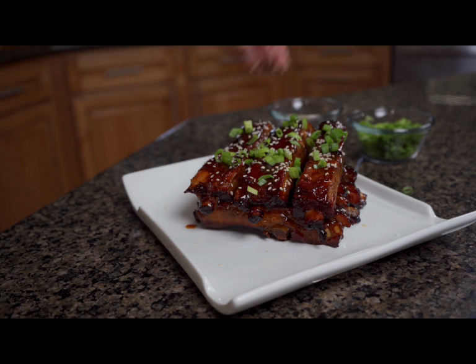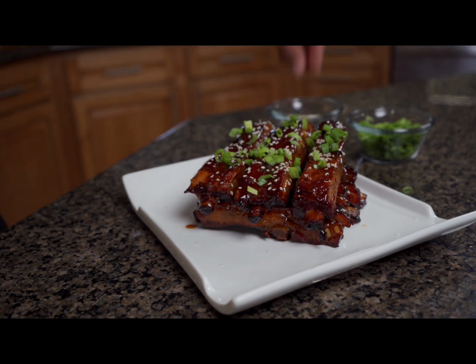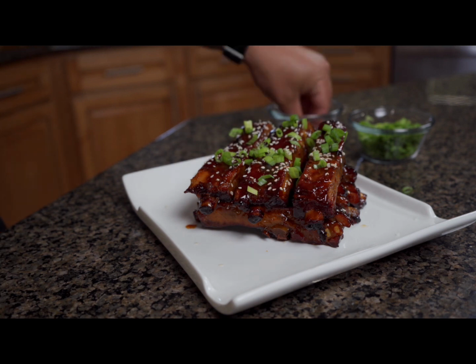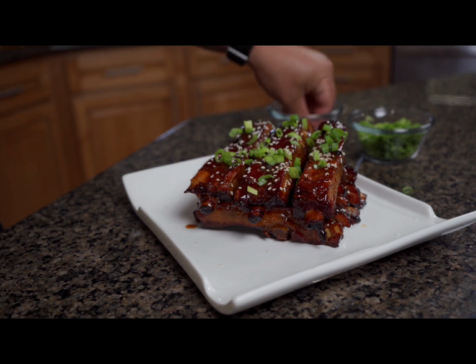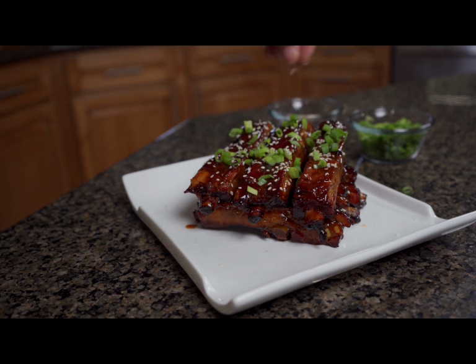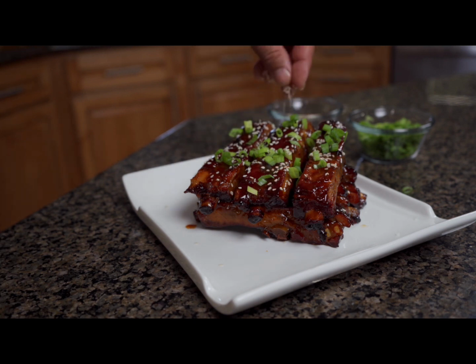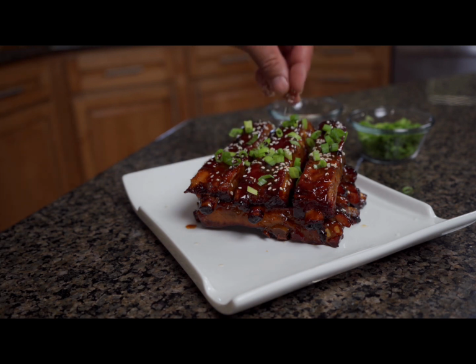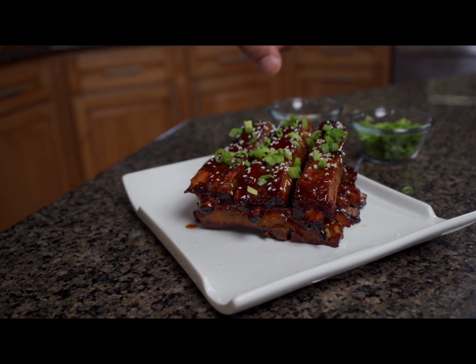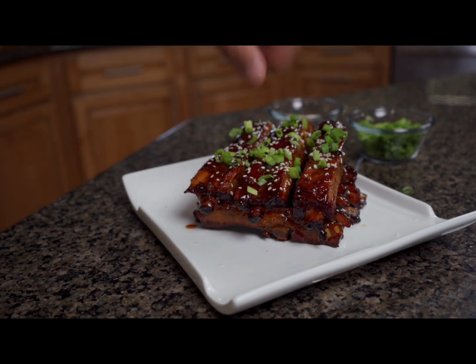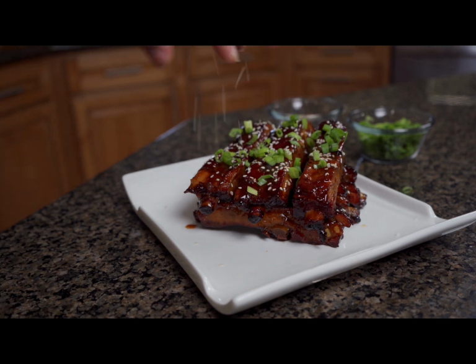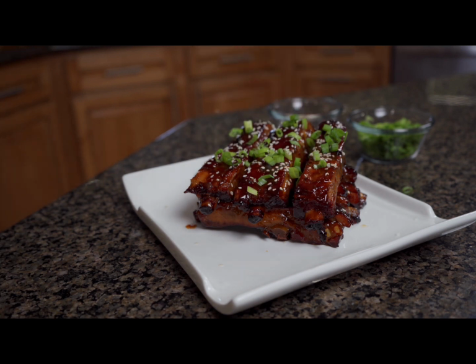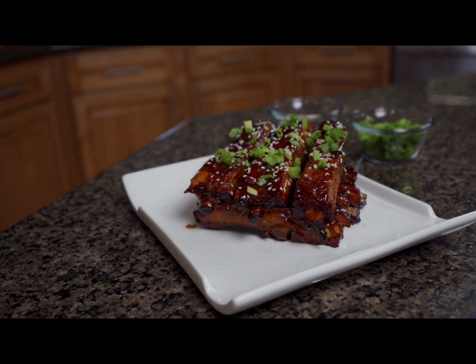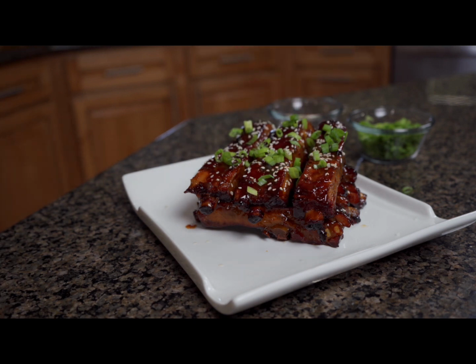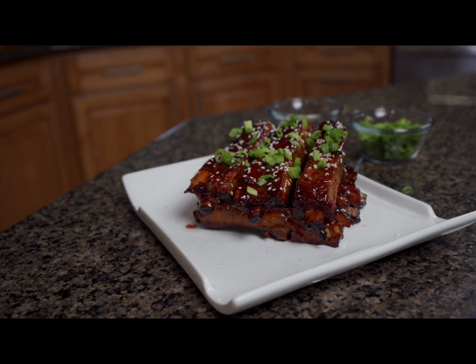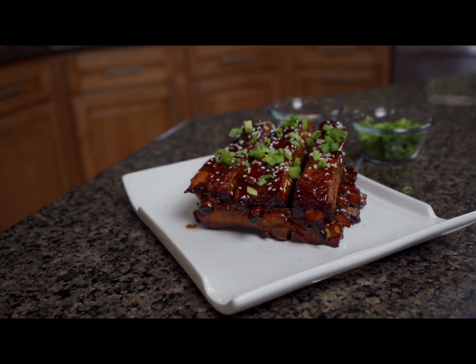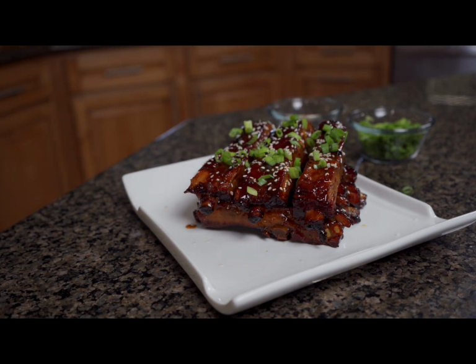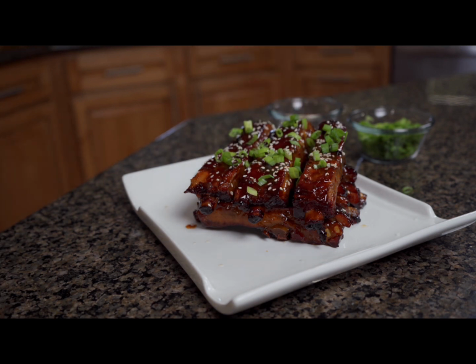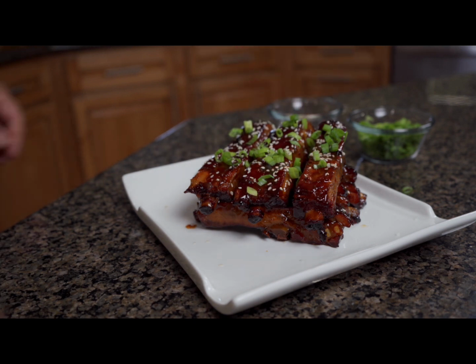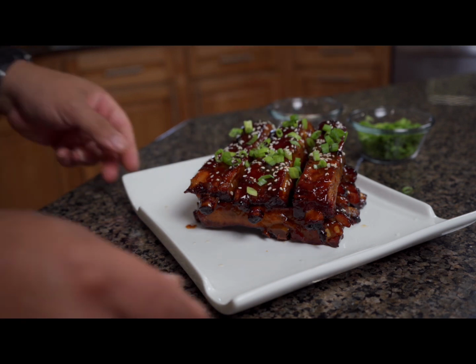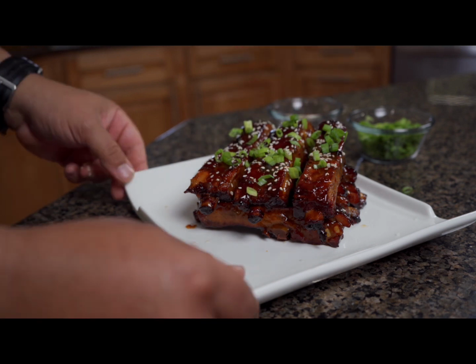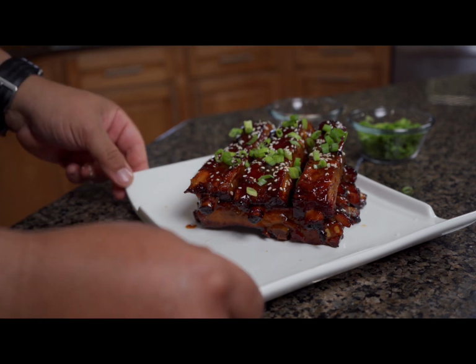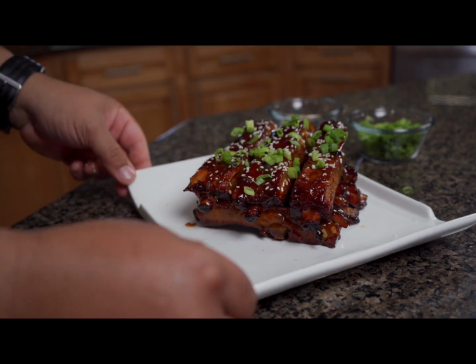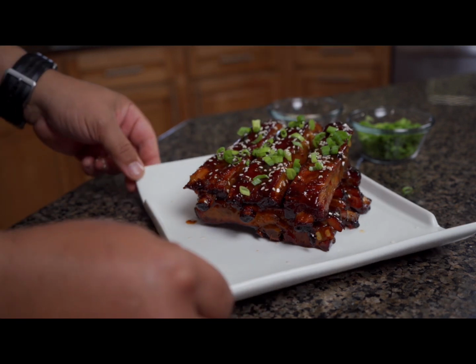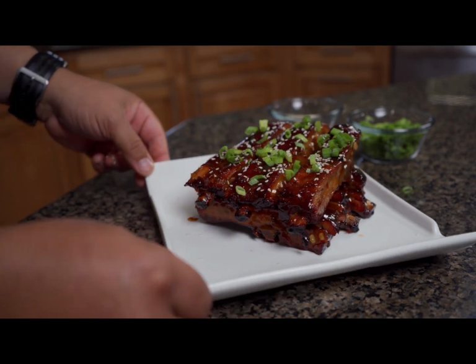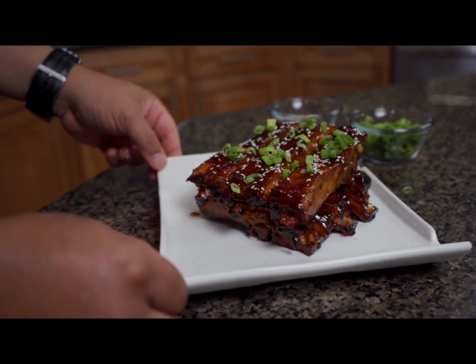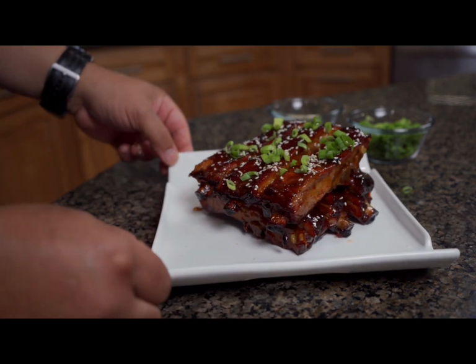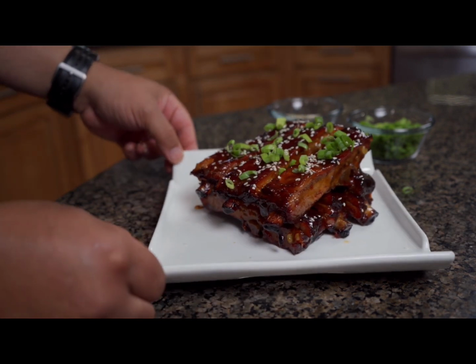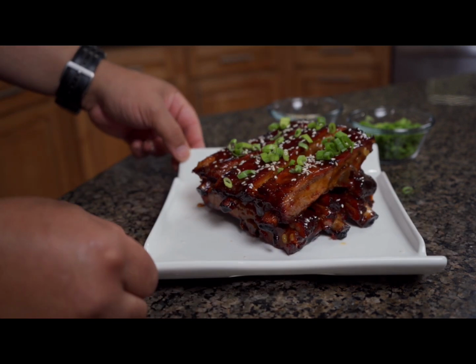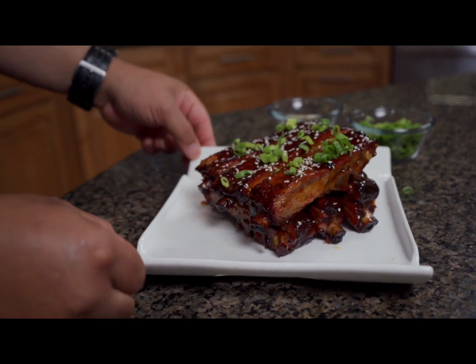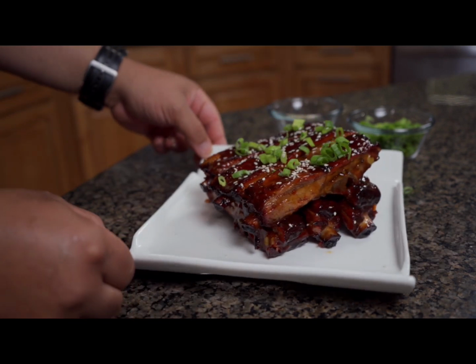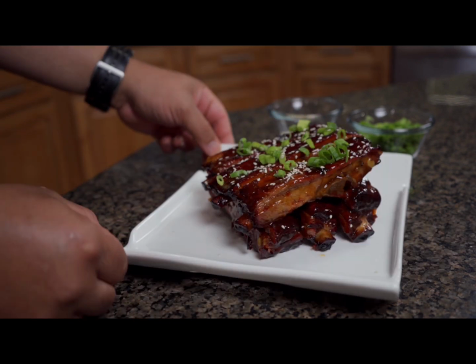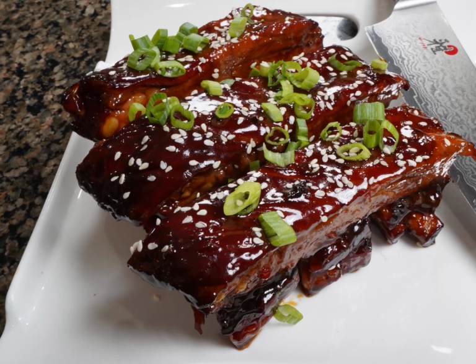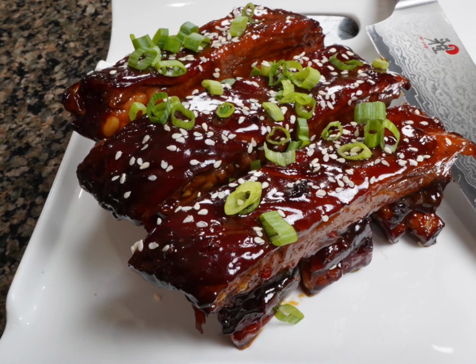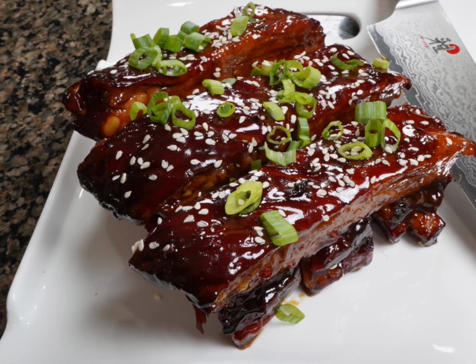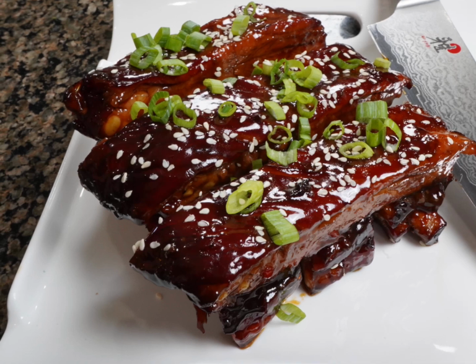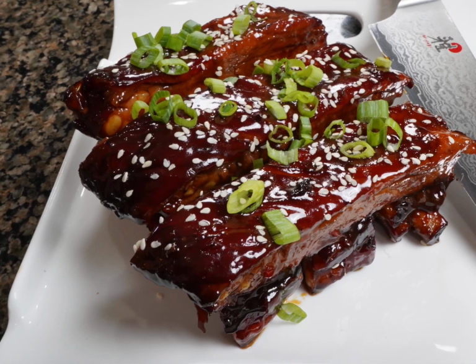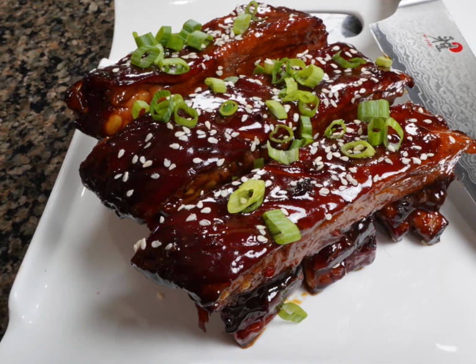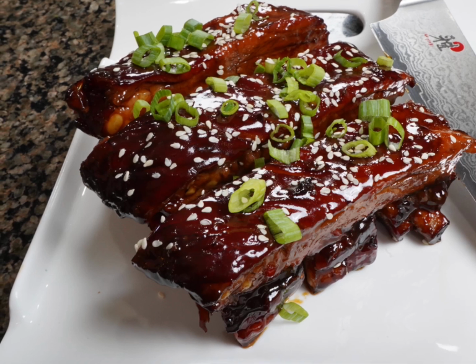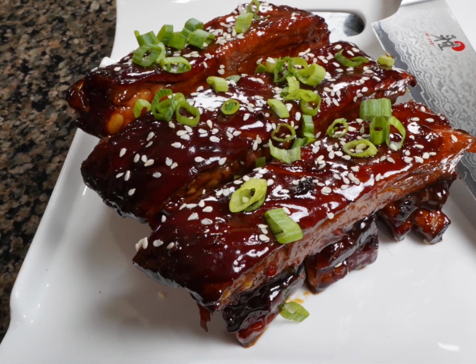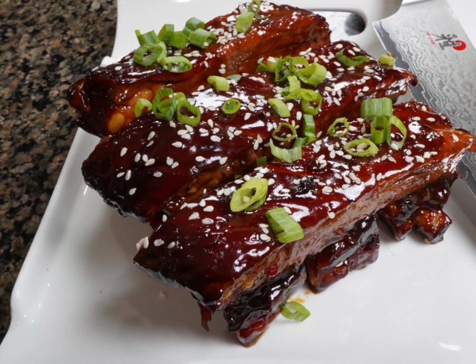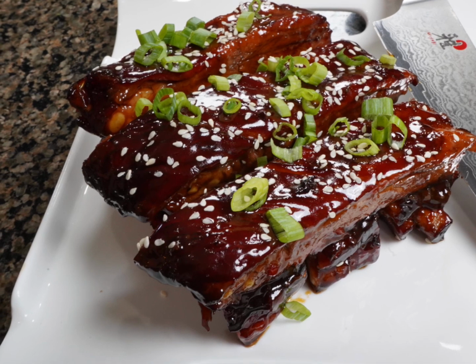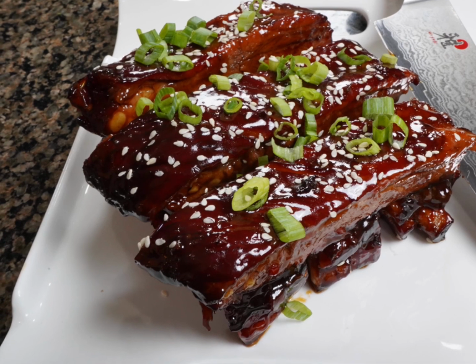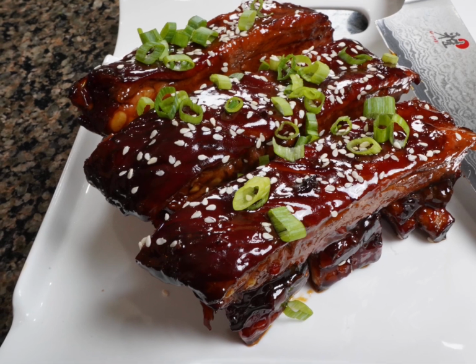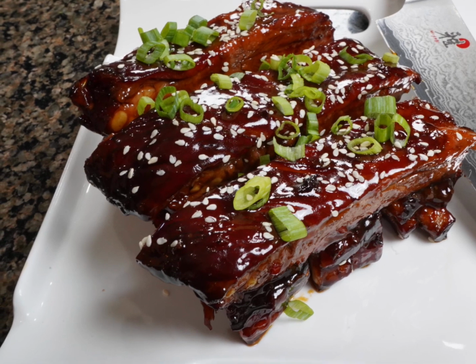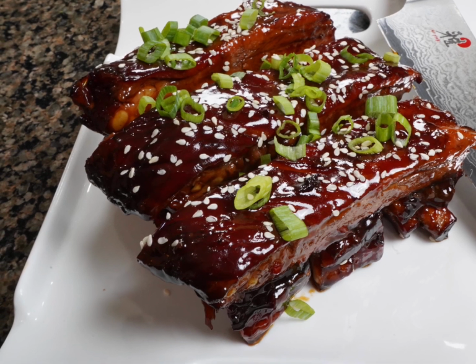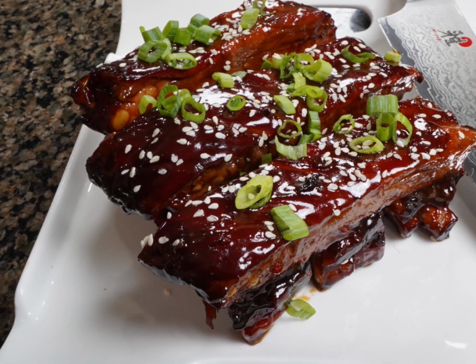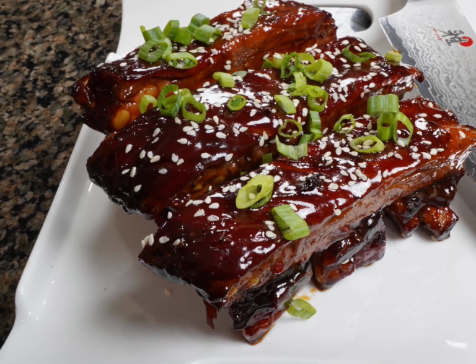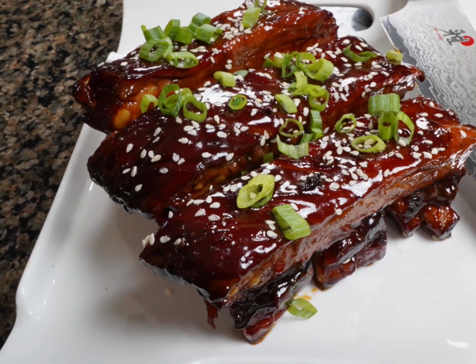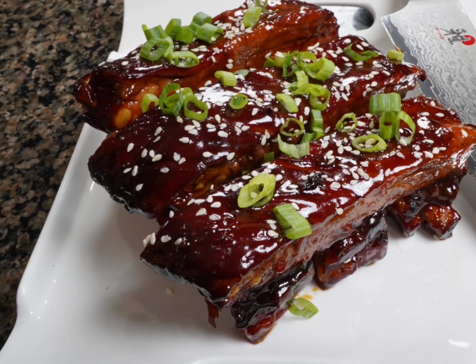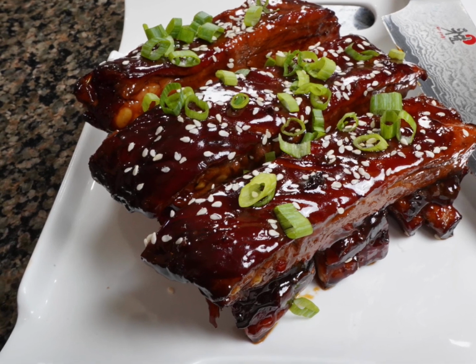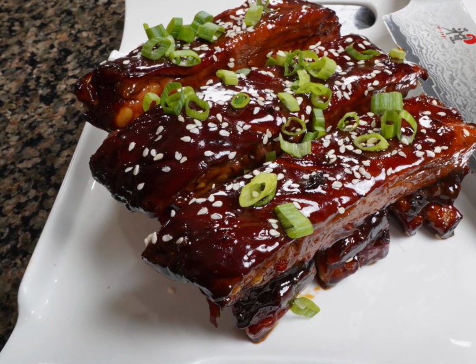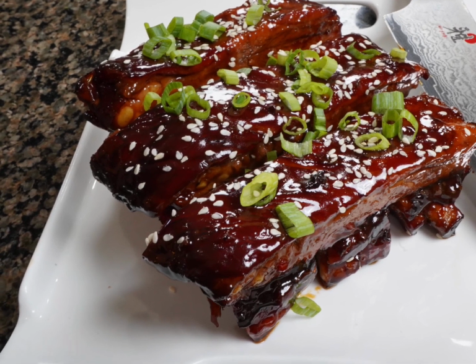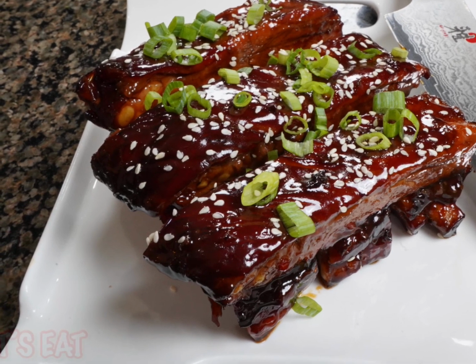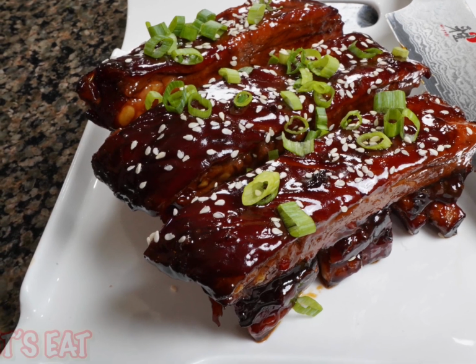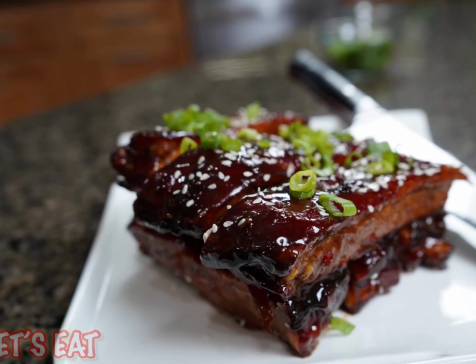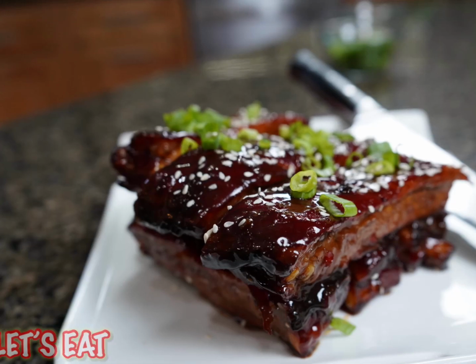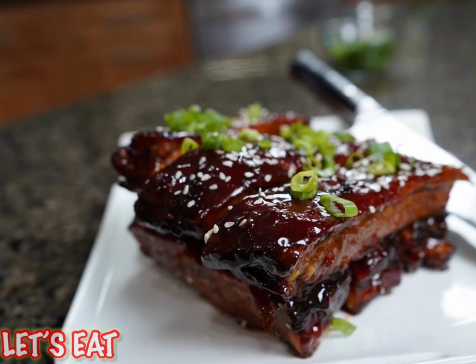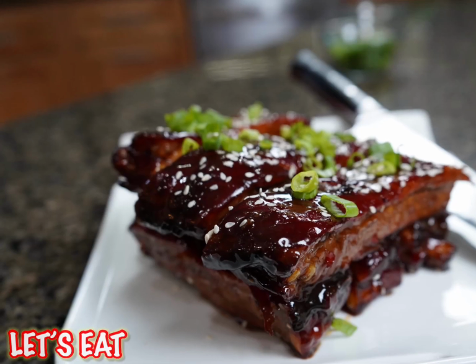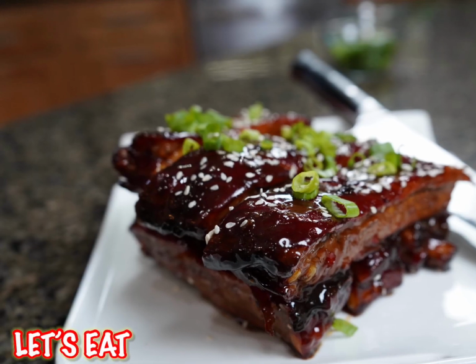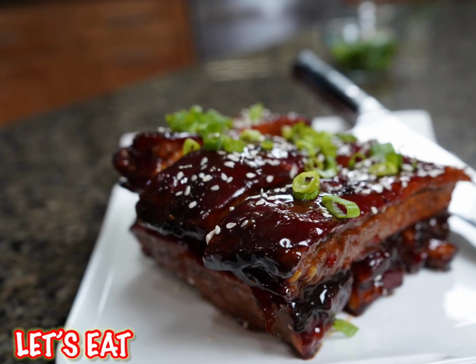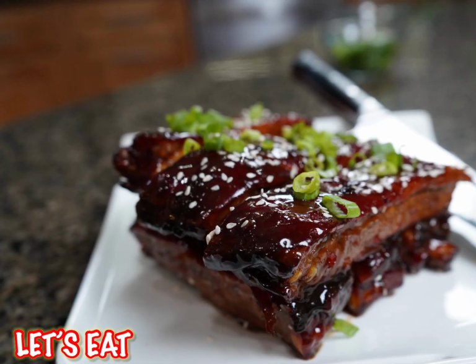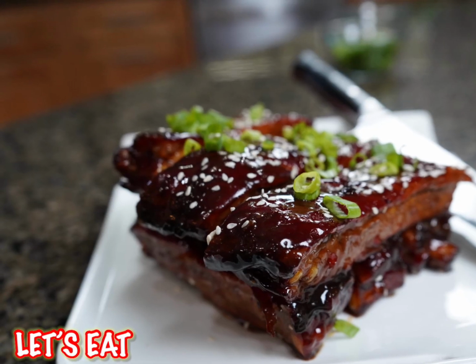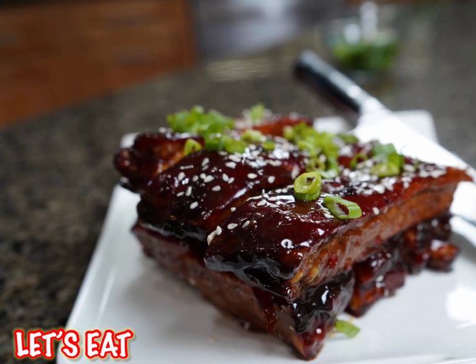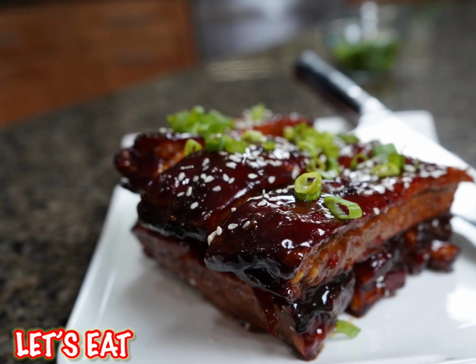There you go — St. Louis style Asian ribs by Grillin' Bam. Hope you enjoy the recipe. Keep cooking.